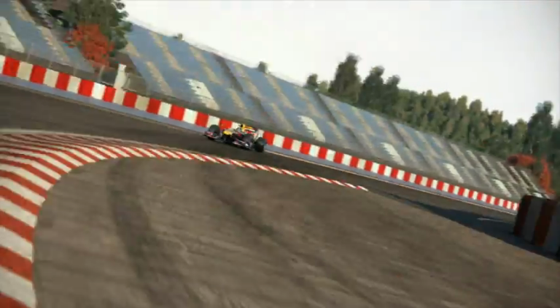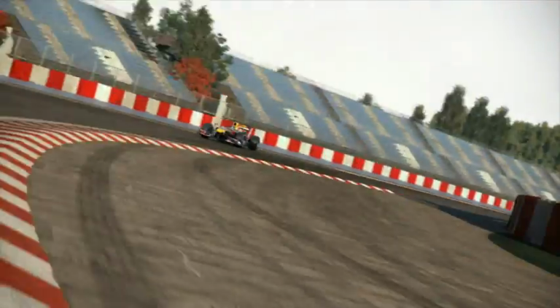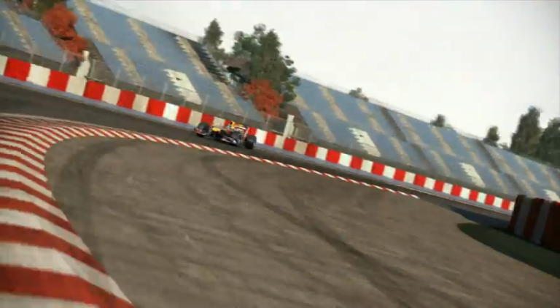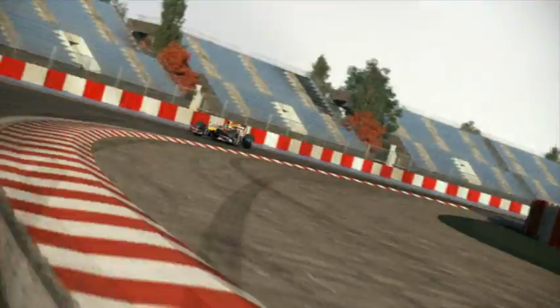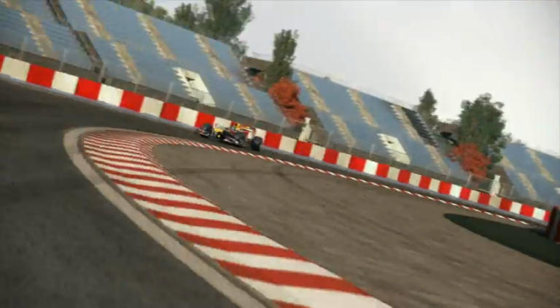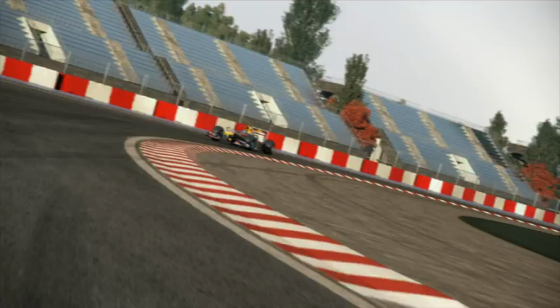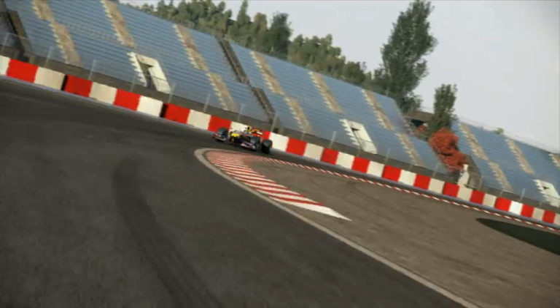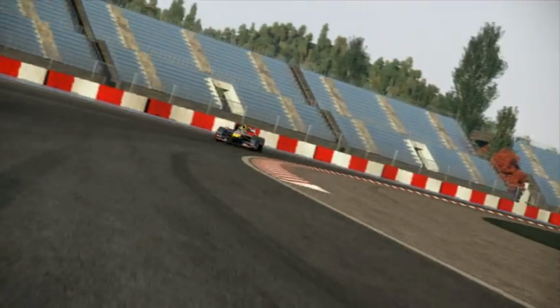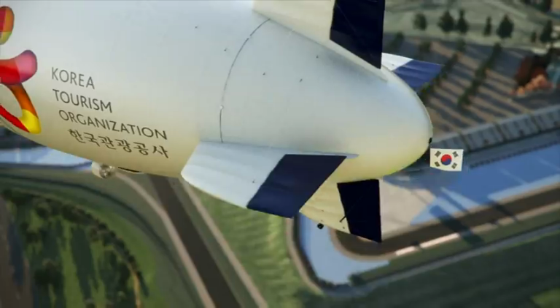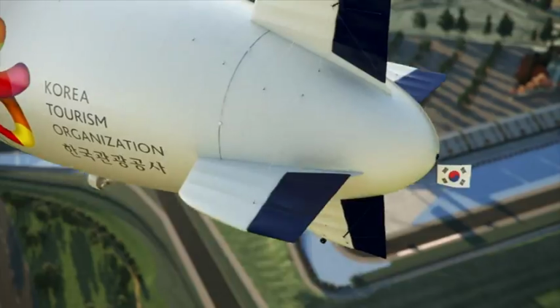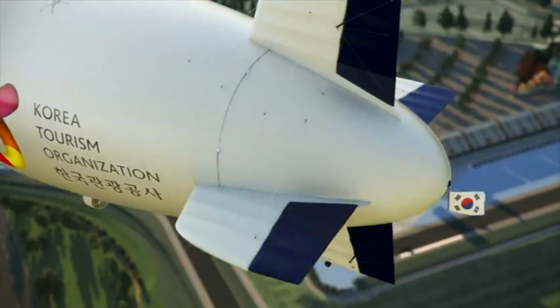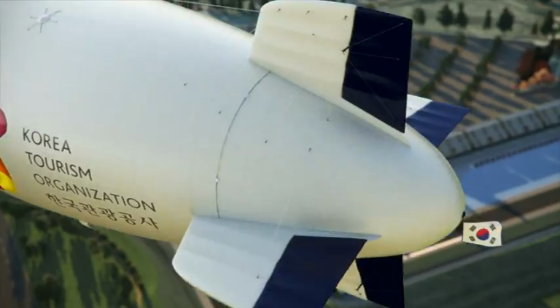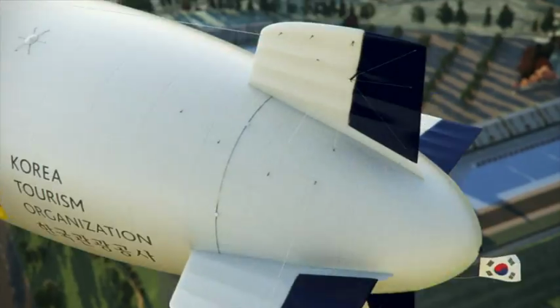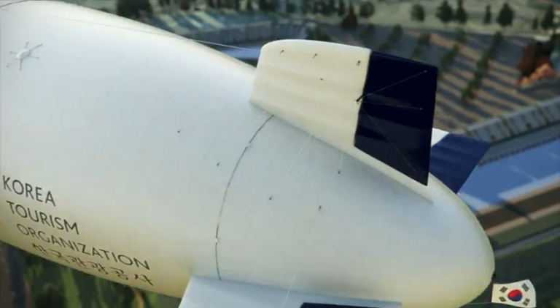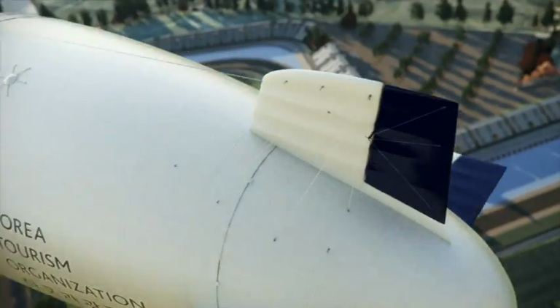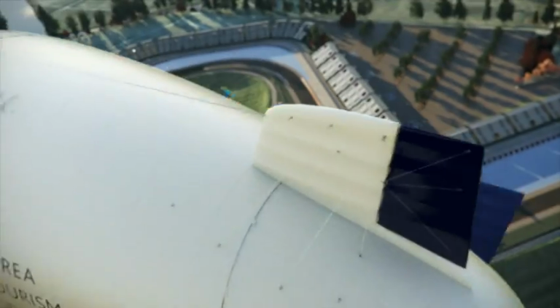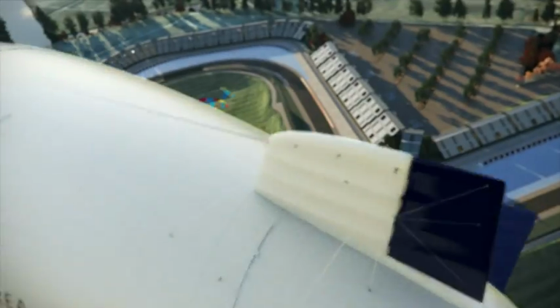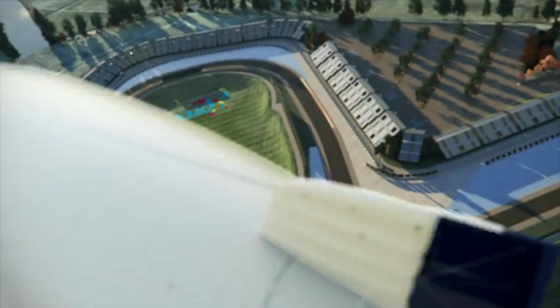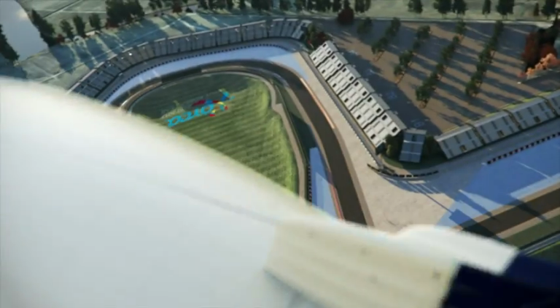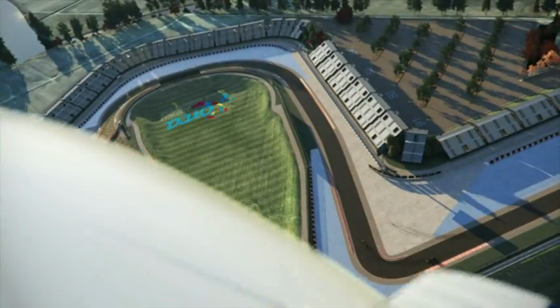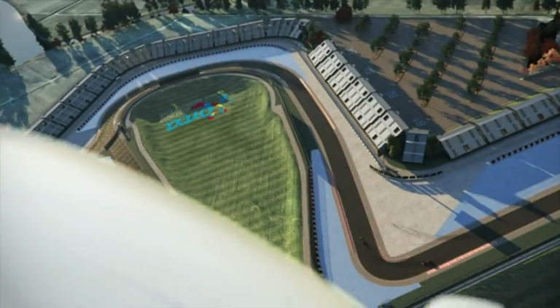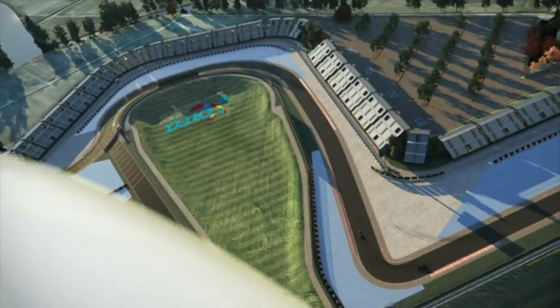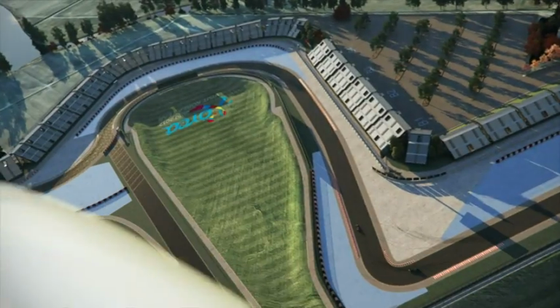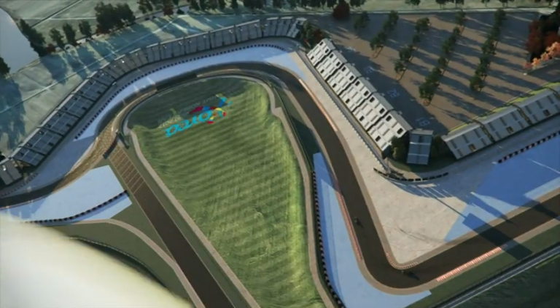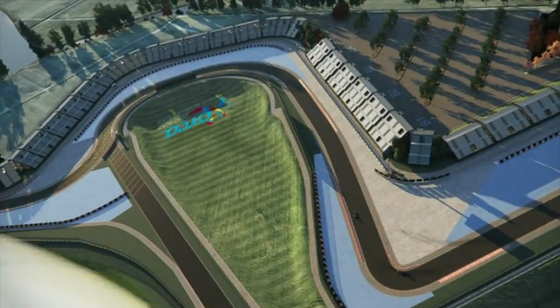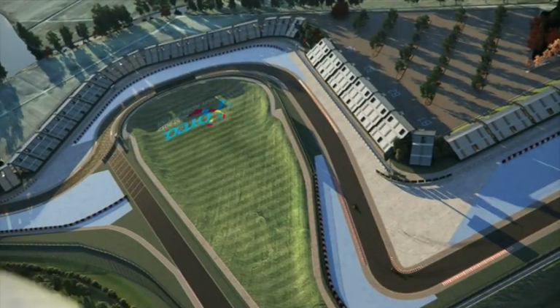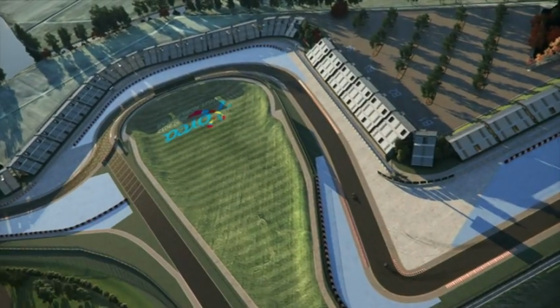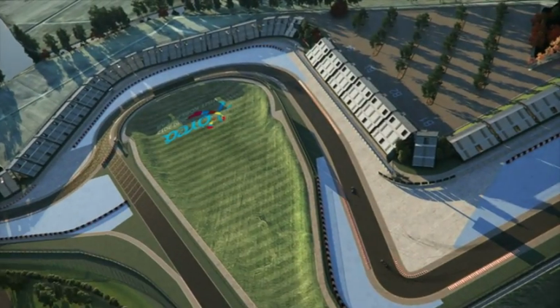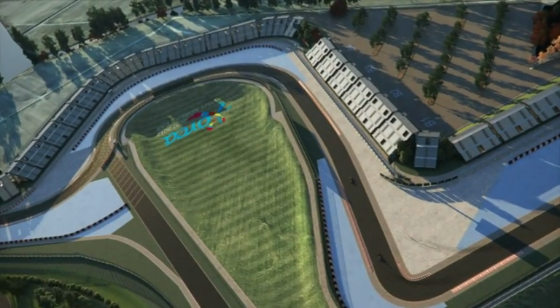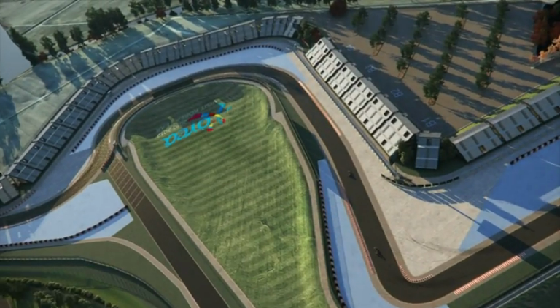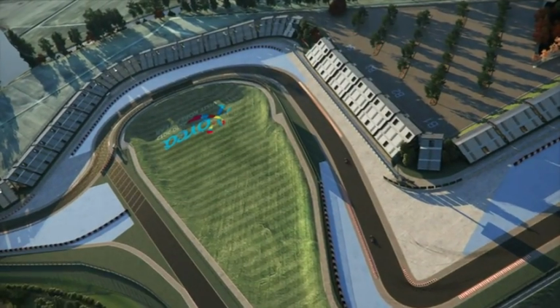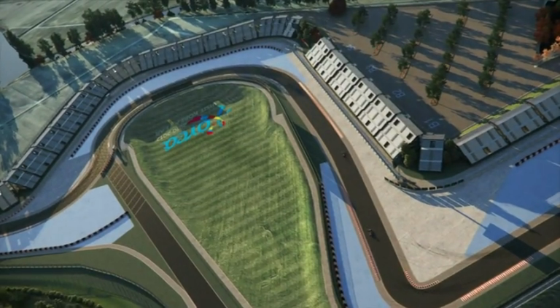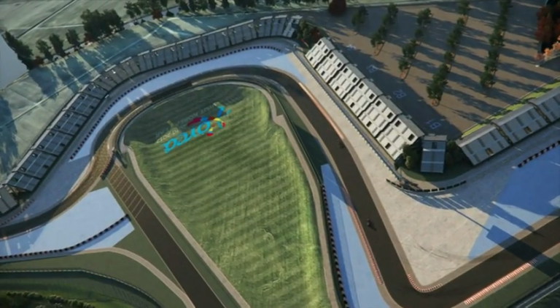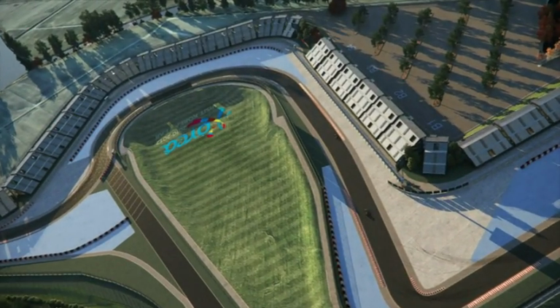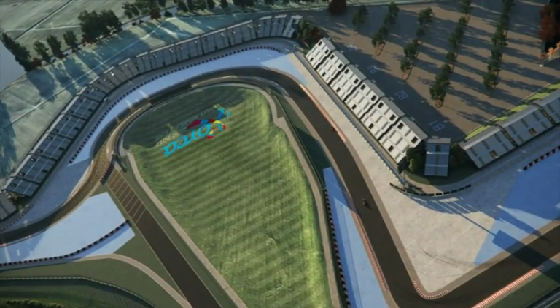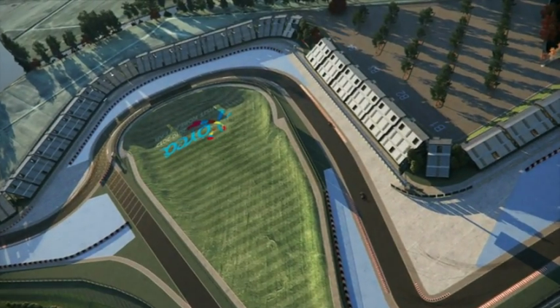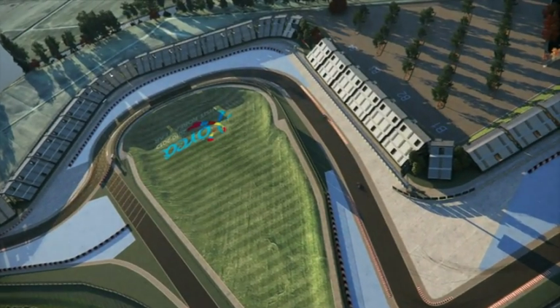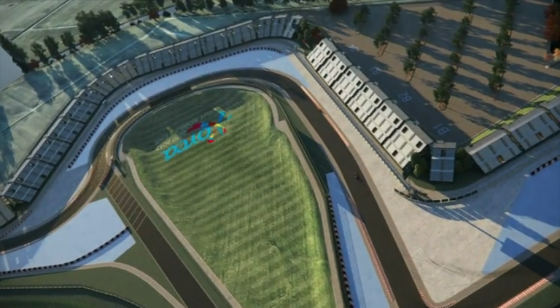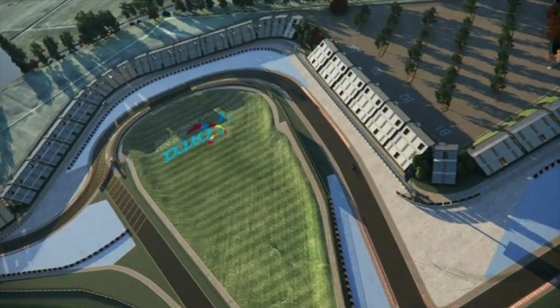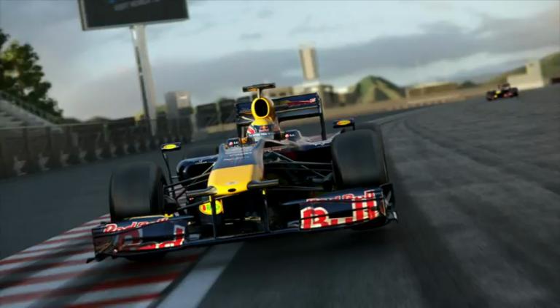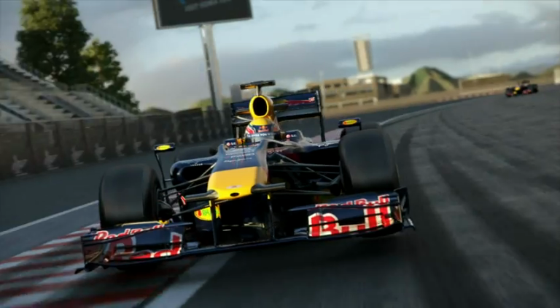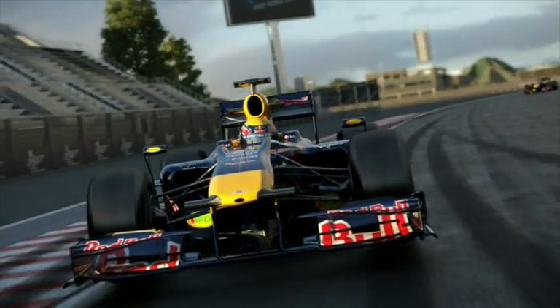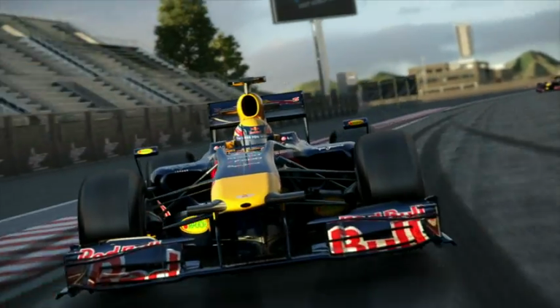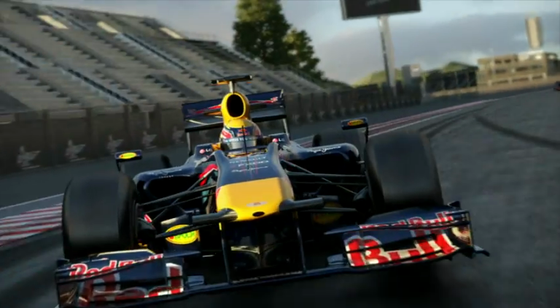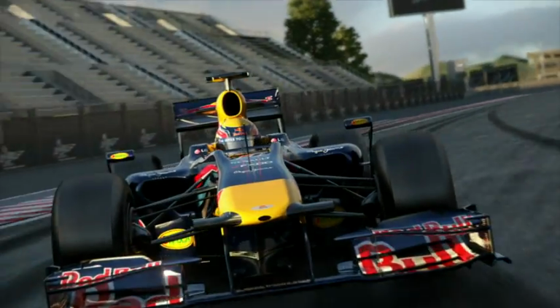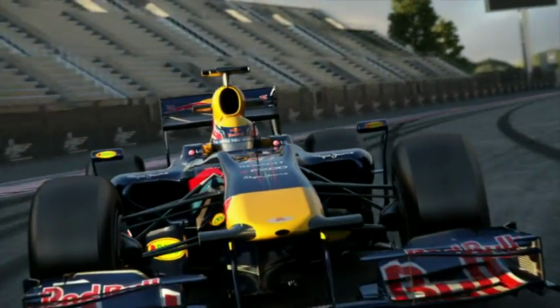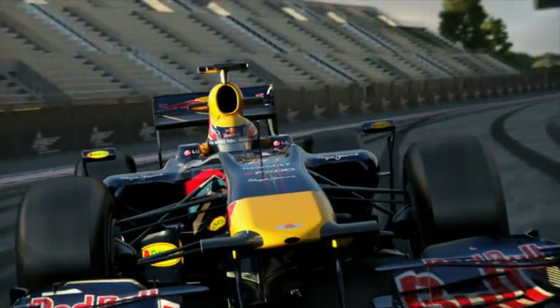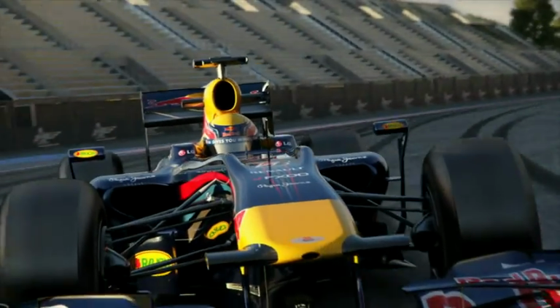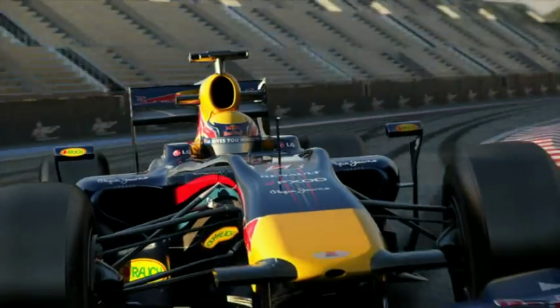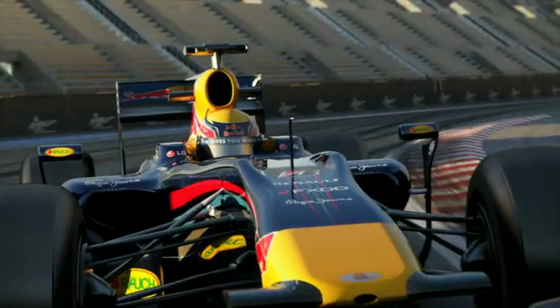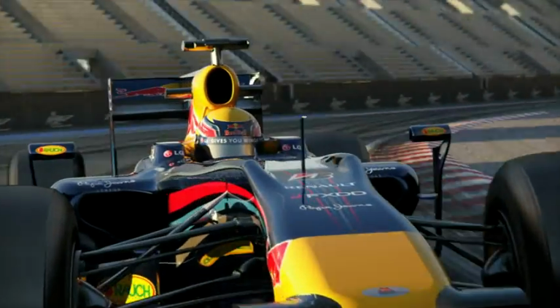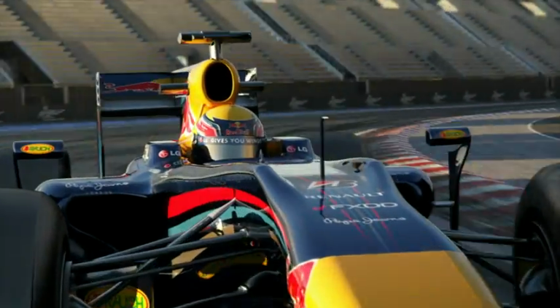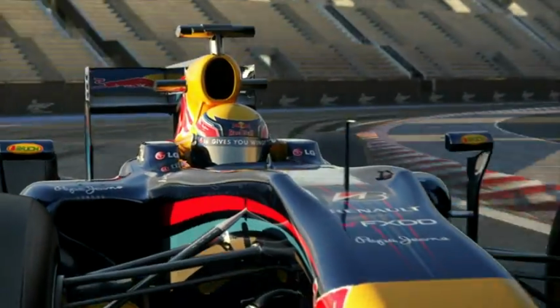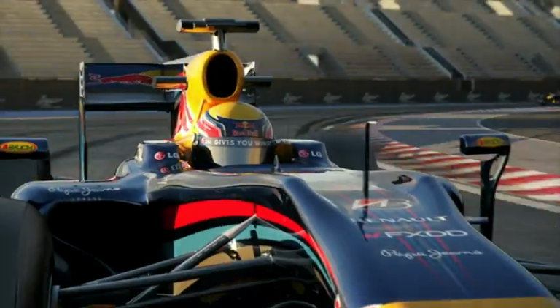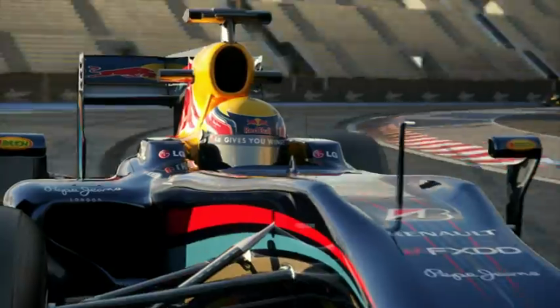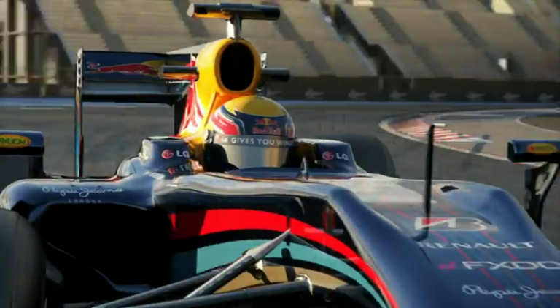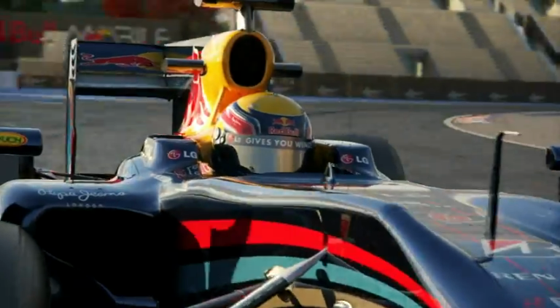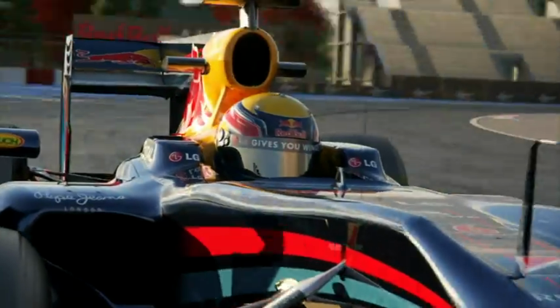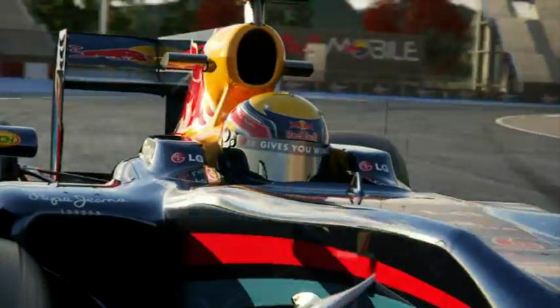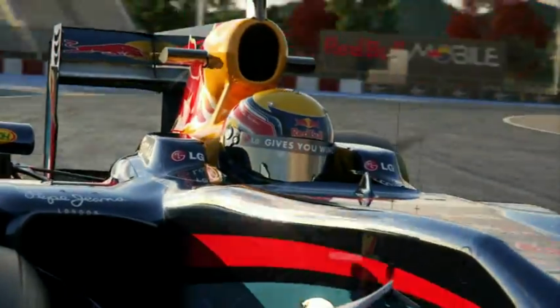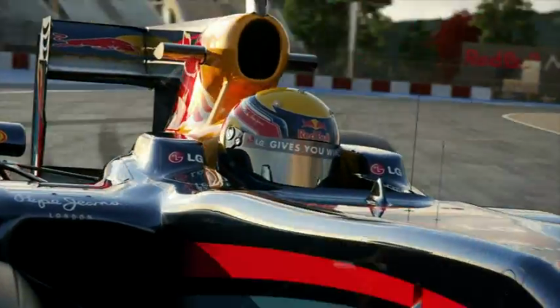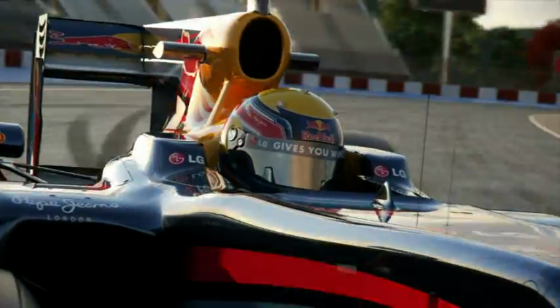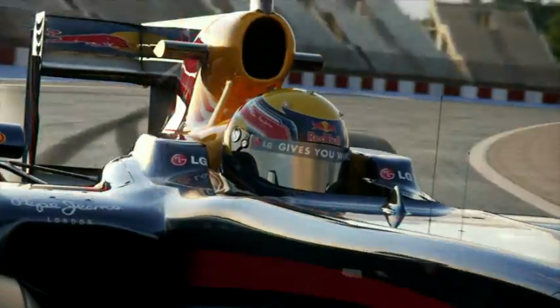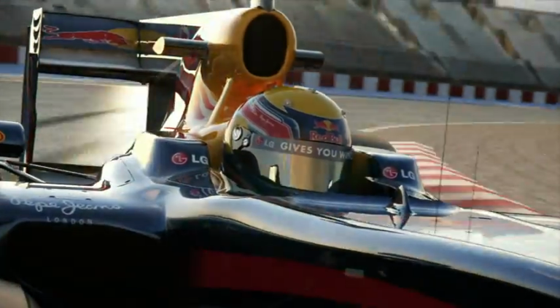Turn 11 — a long left-hander with two apexes. 240 kilometres per hour, heavy g-forces that pull on your neck.